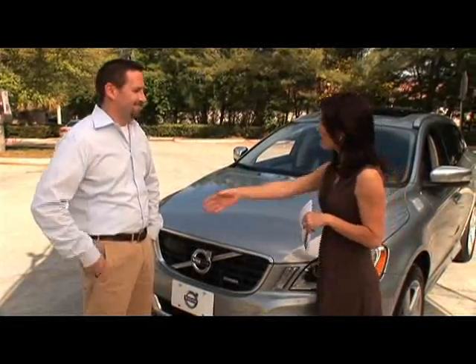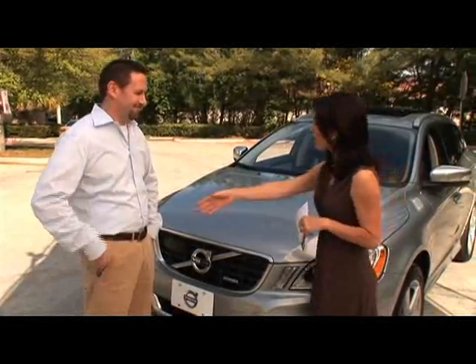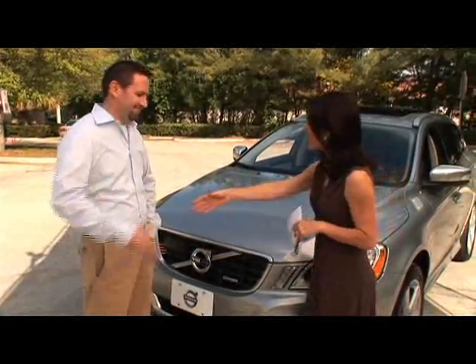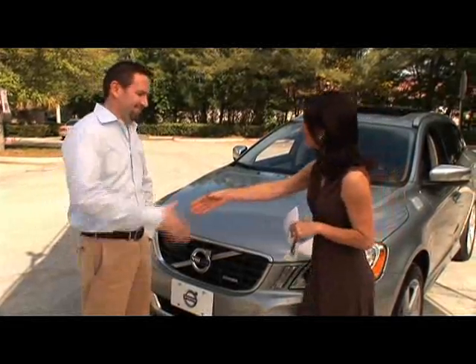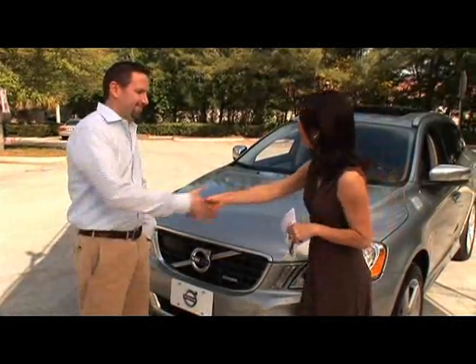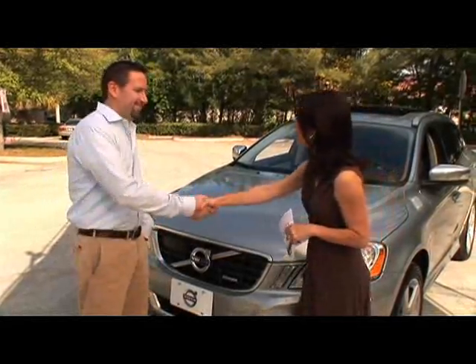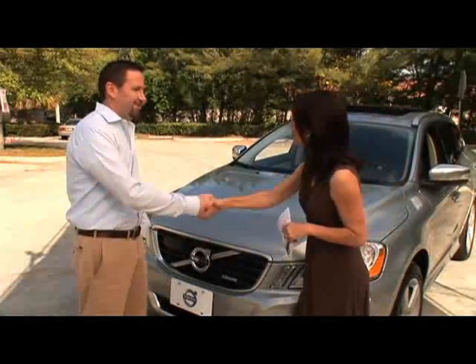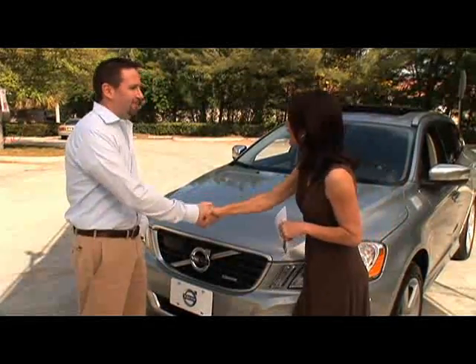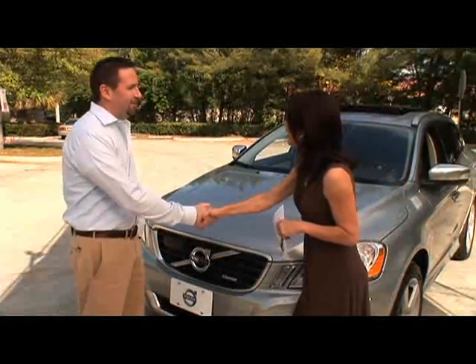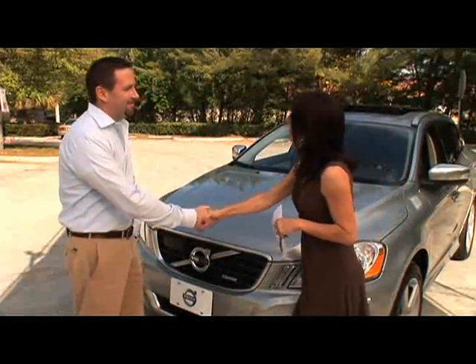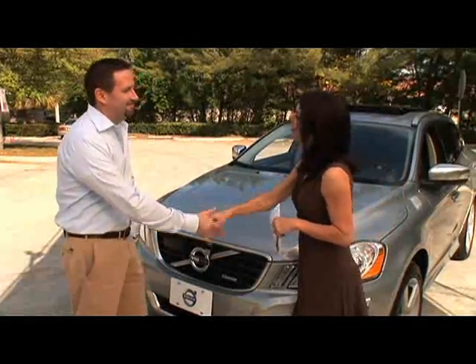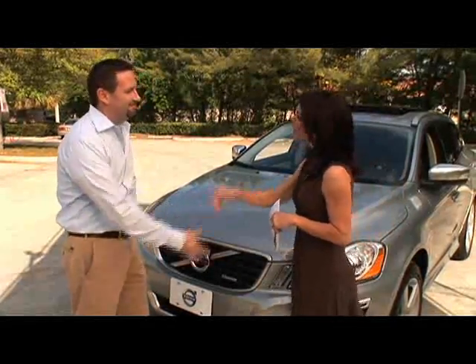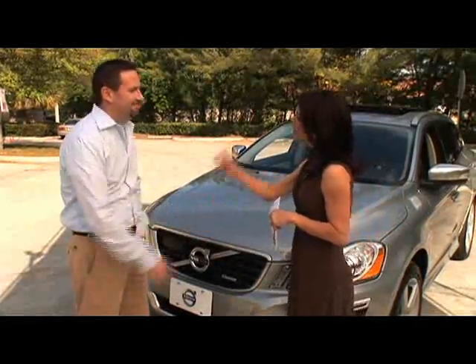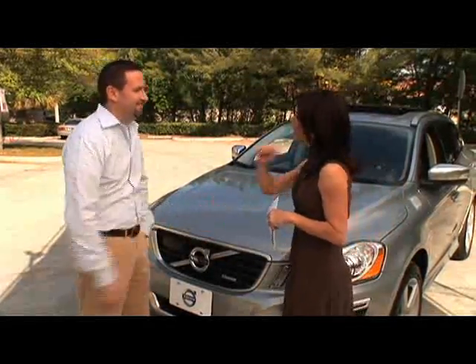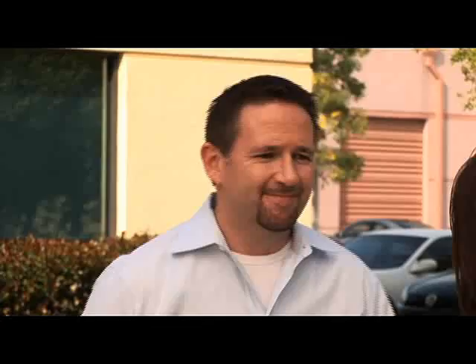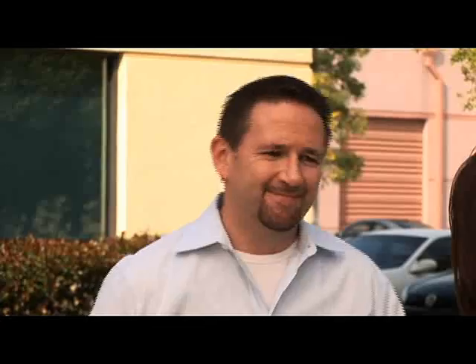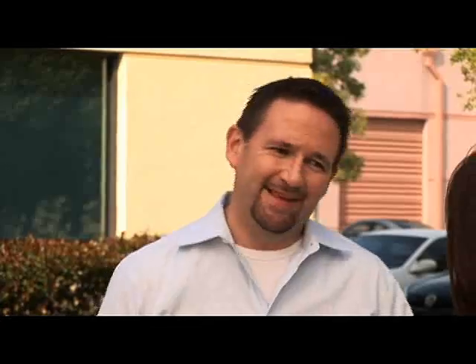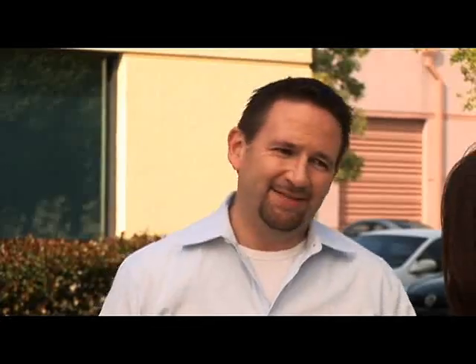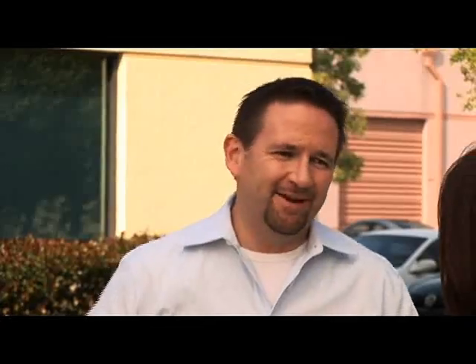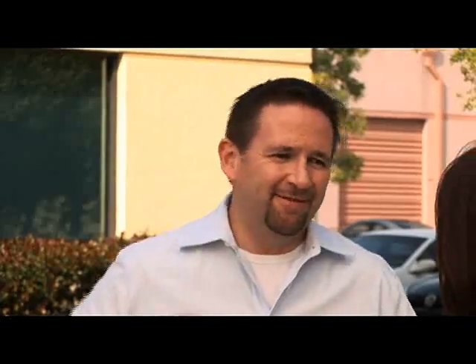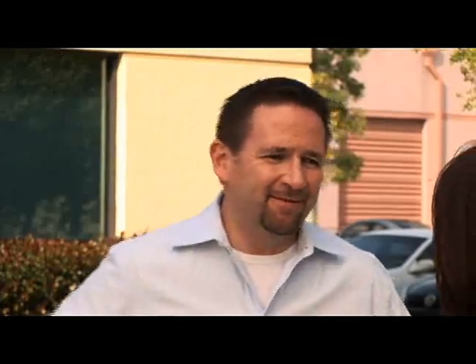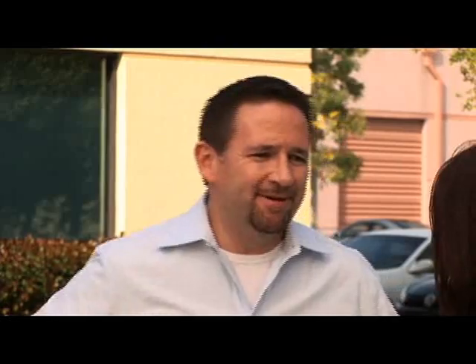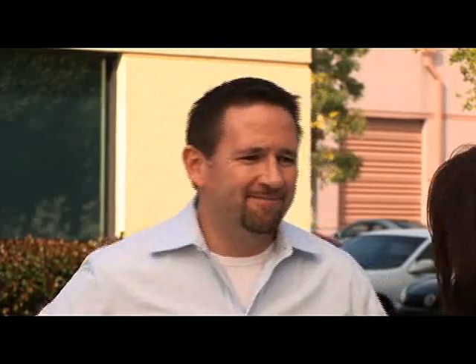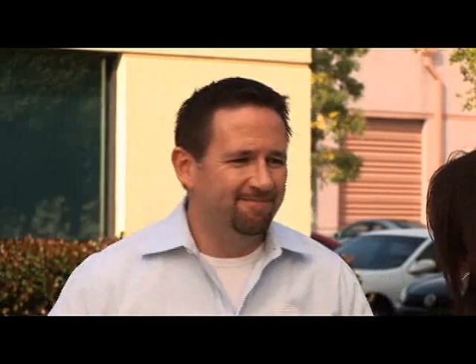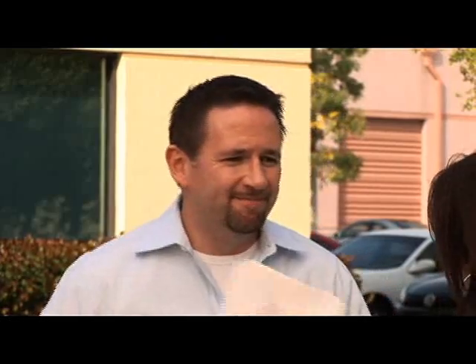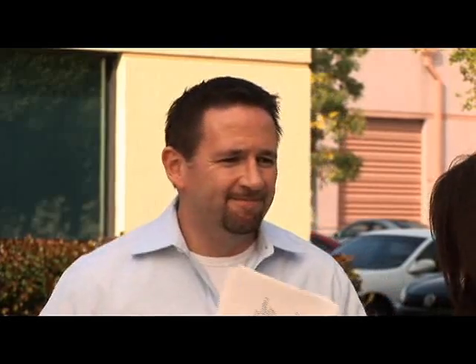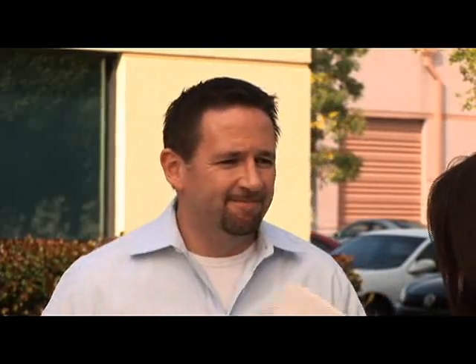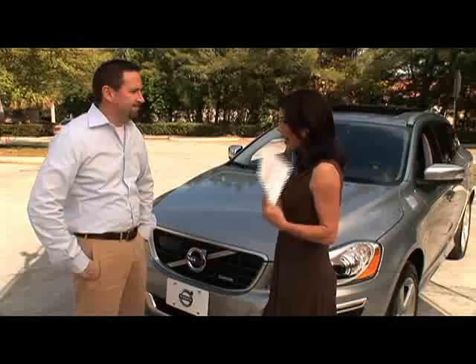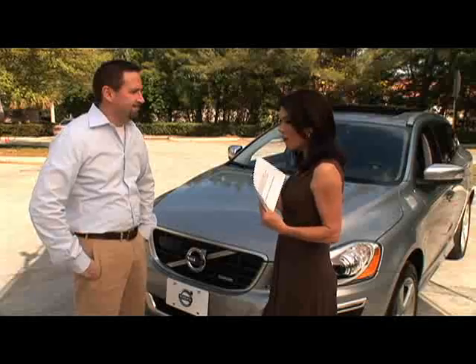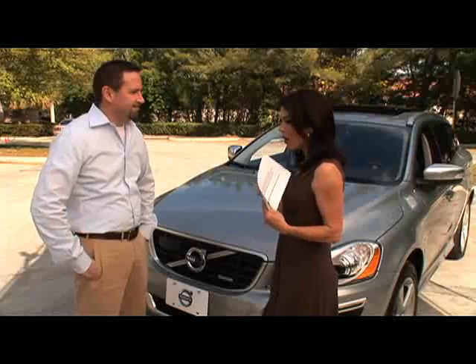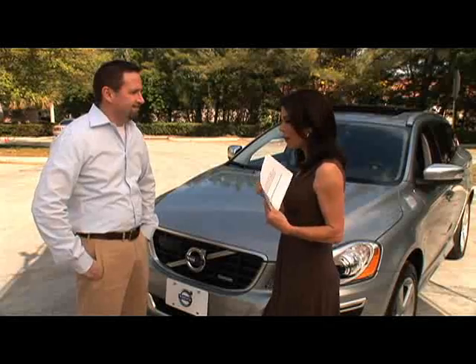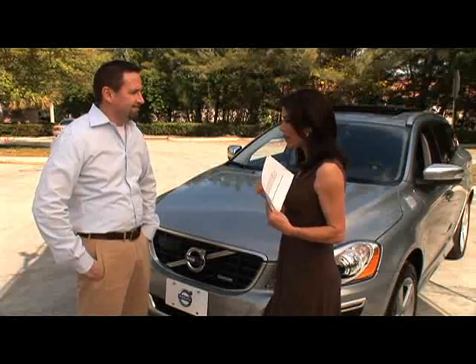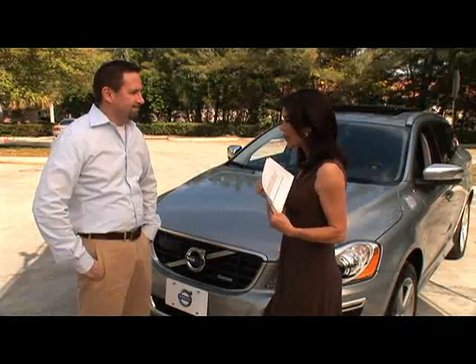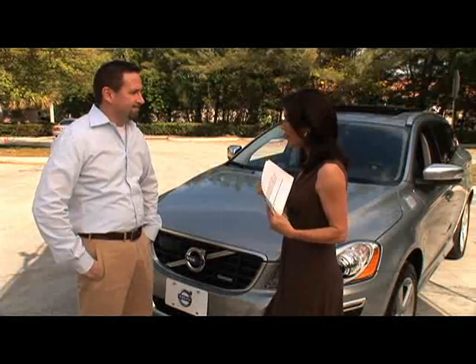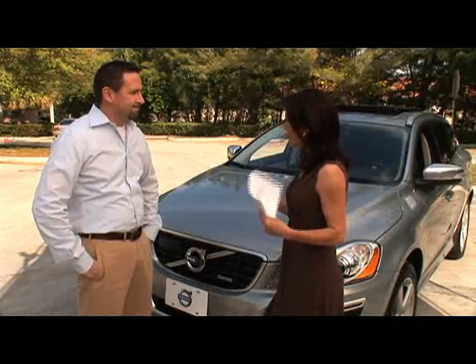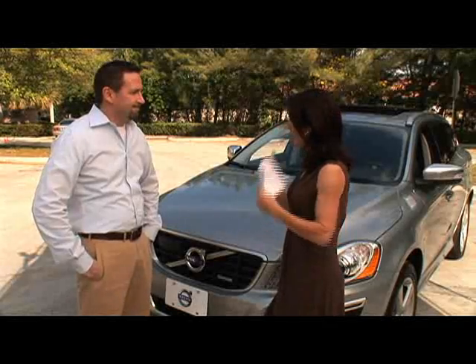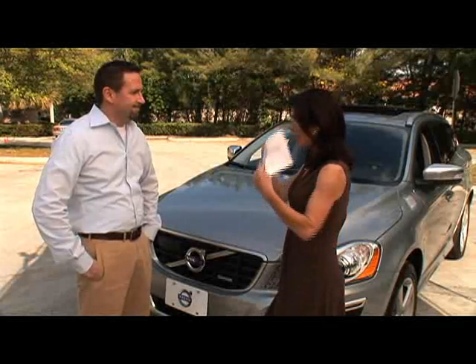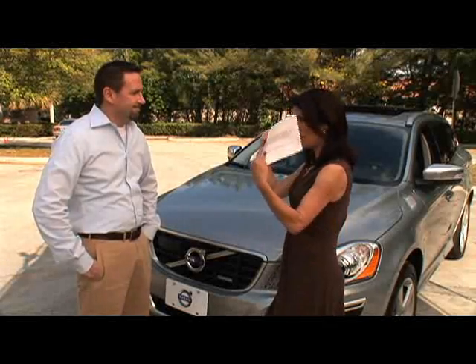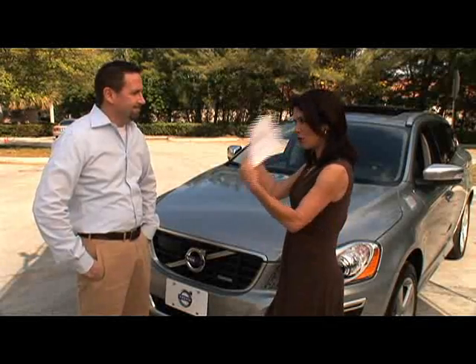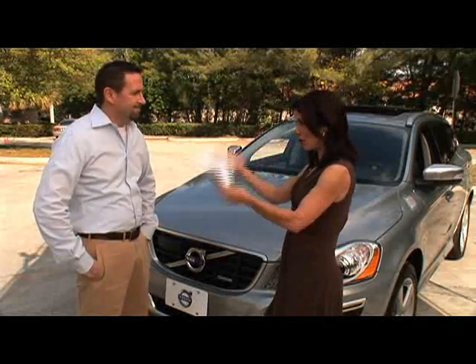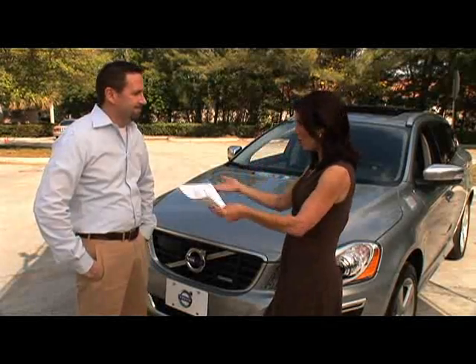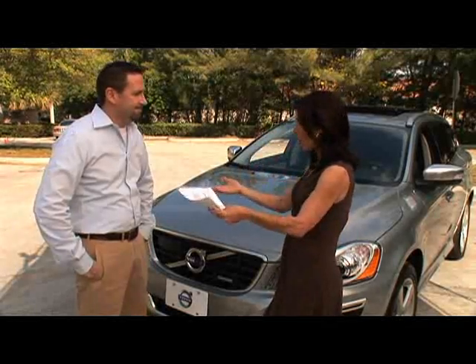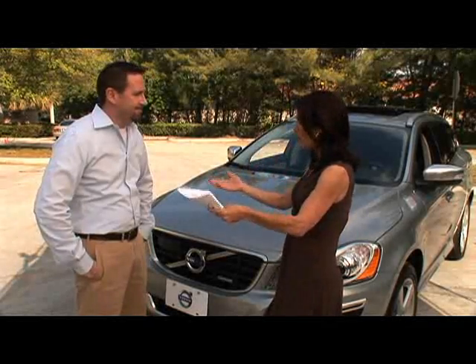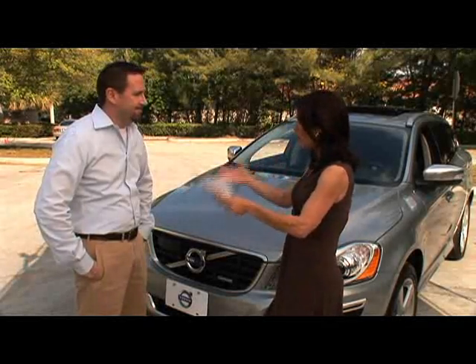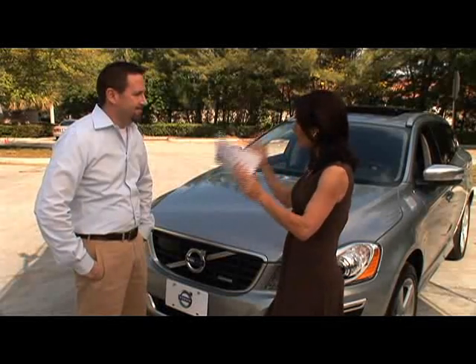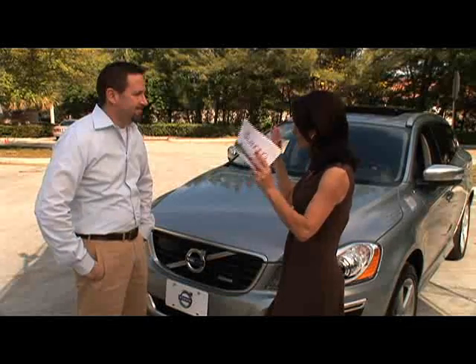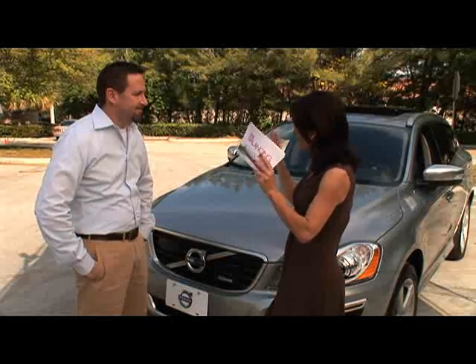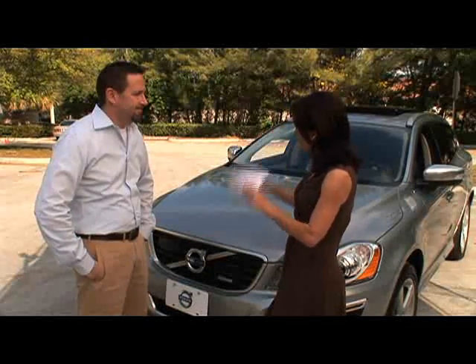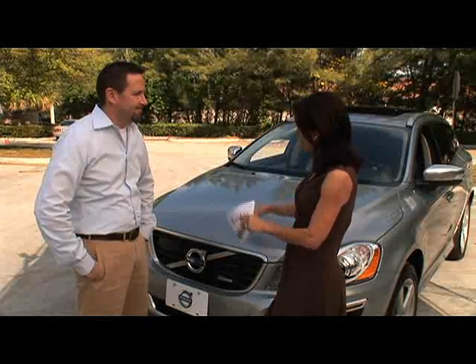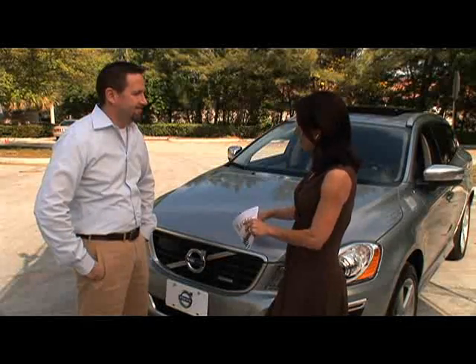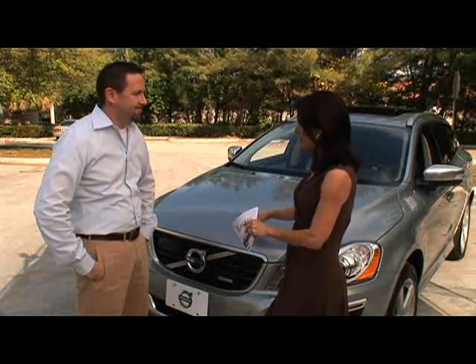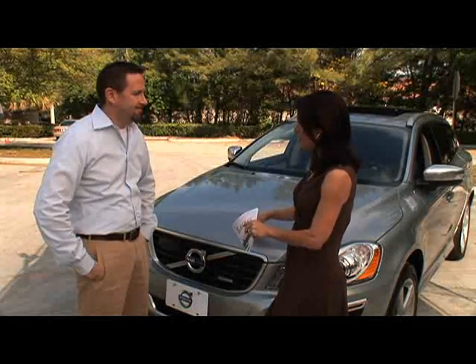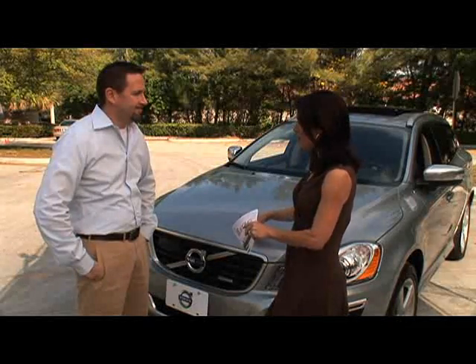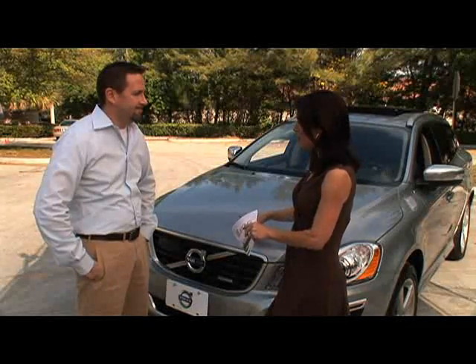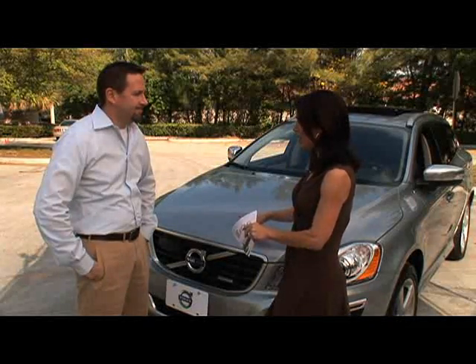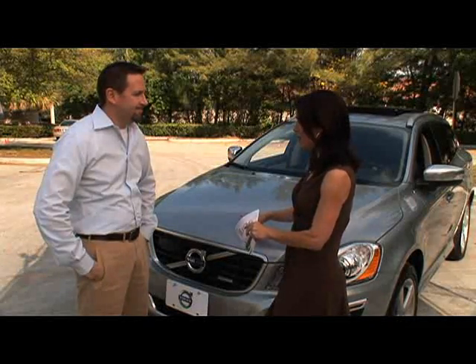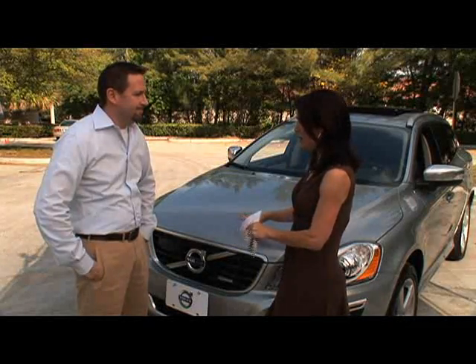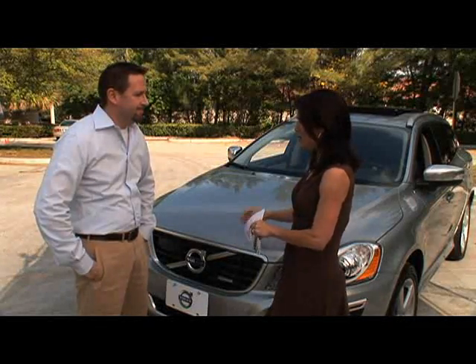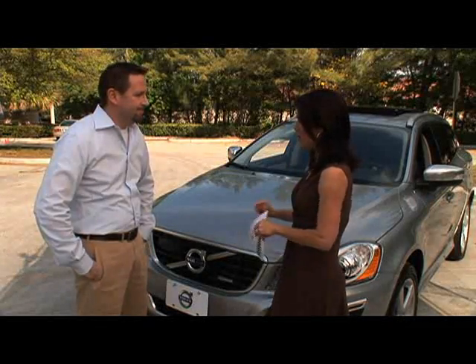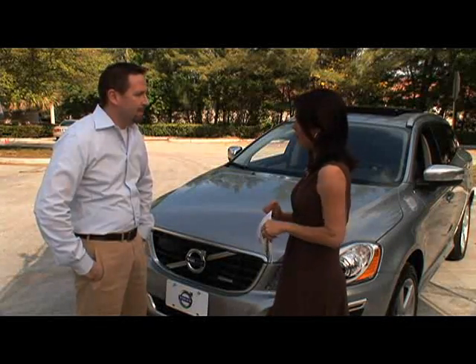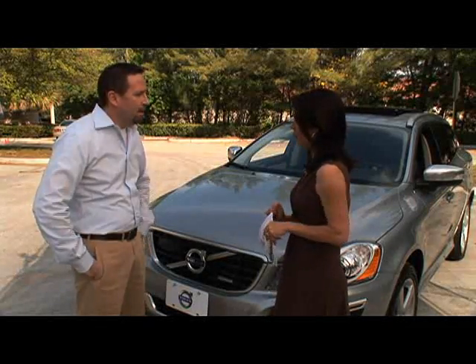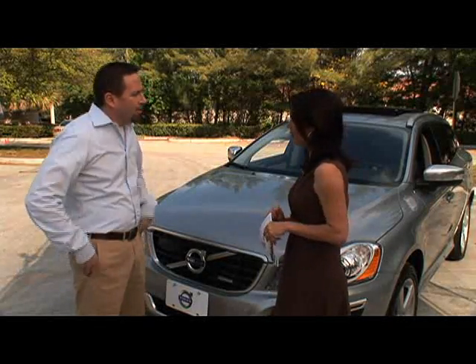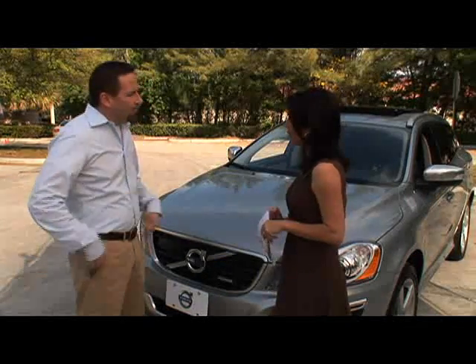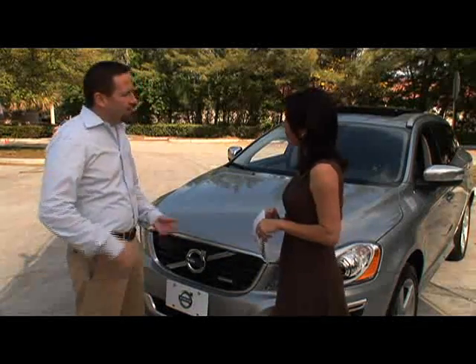Good morning, Joe. Thanks for being here. Thanks for having me. I am all about safety, and I'm sure you are too, so tell me about this new safety feature.